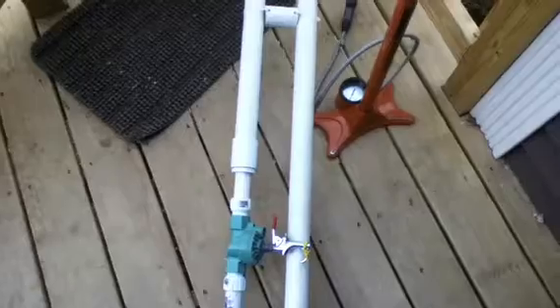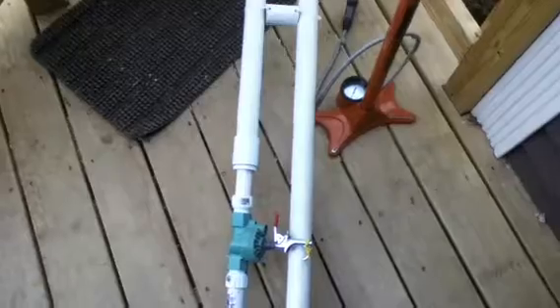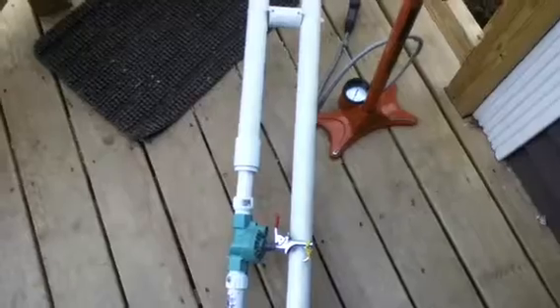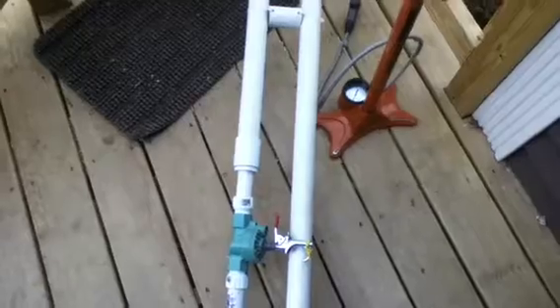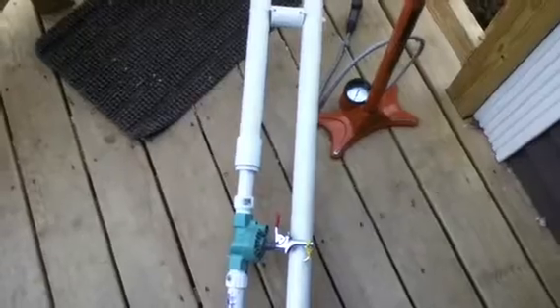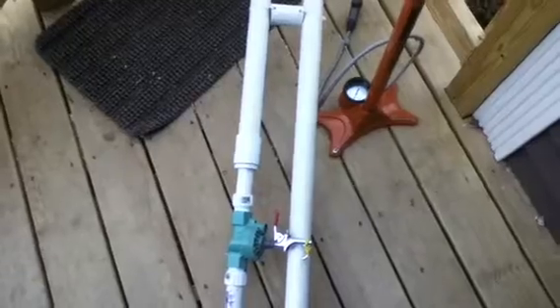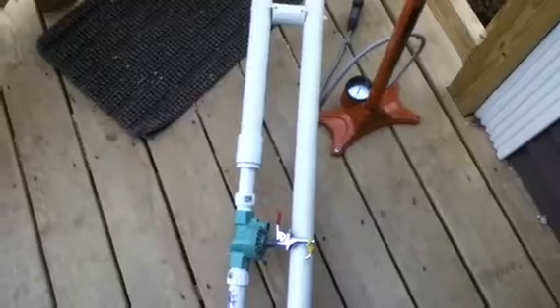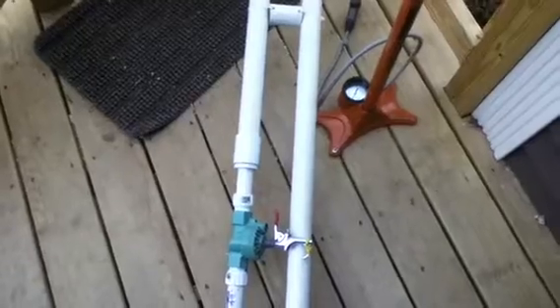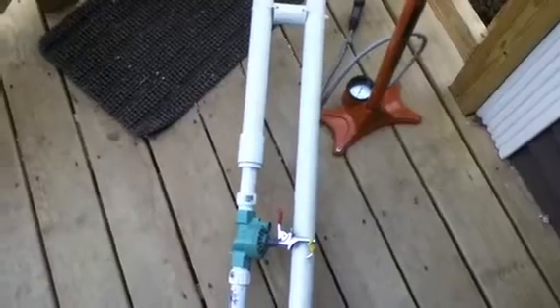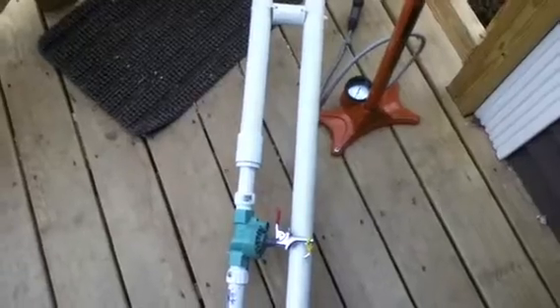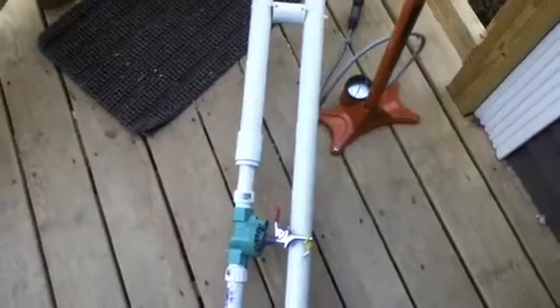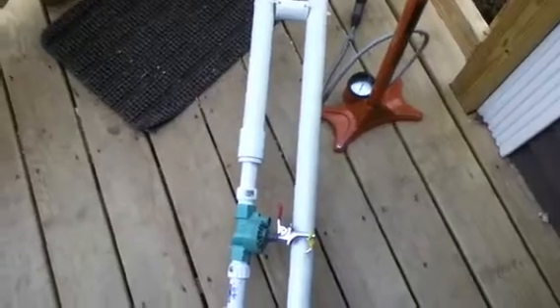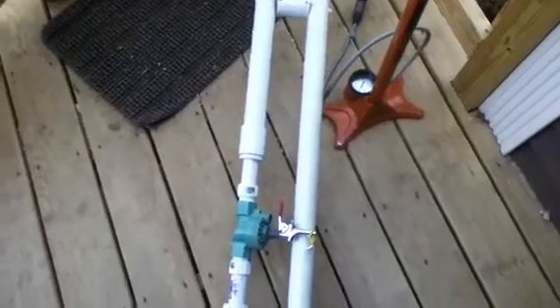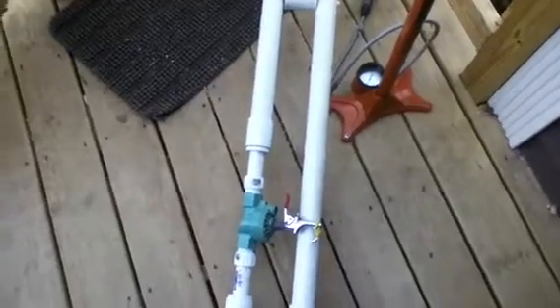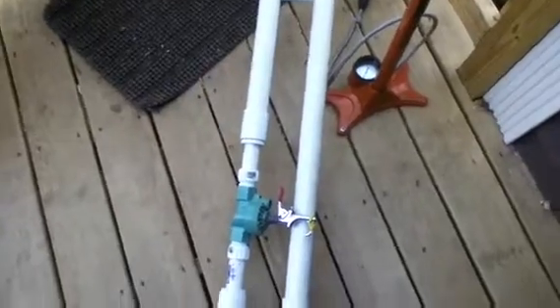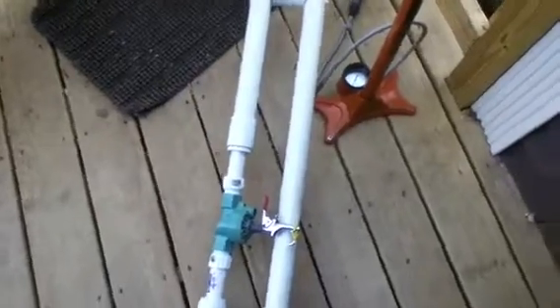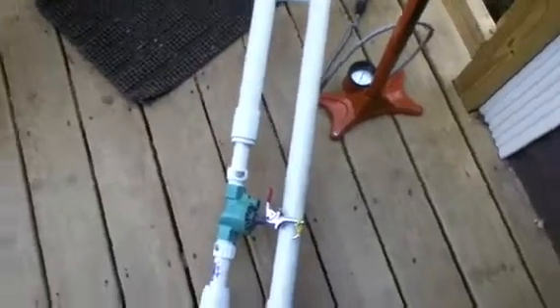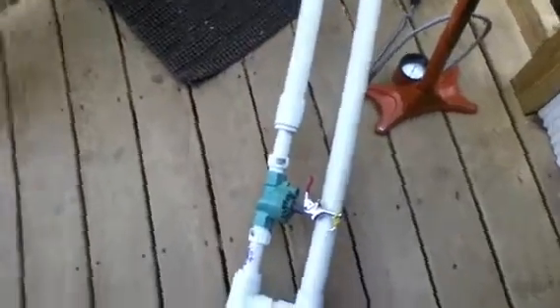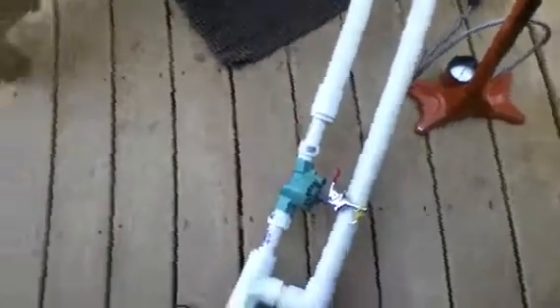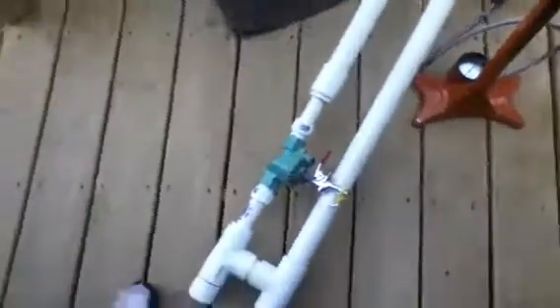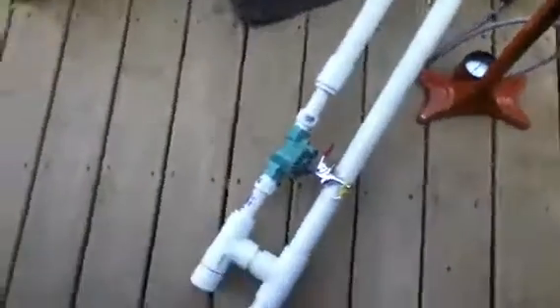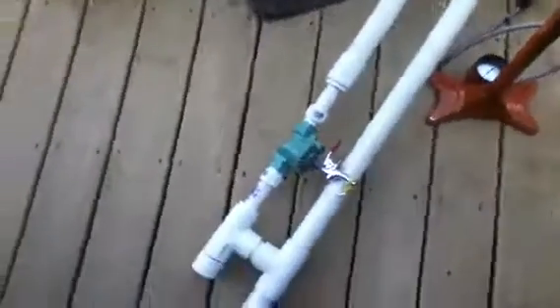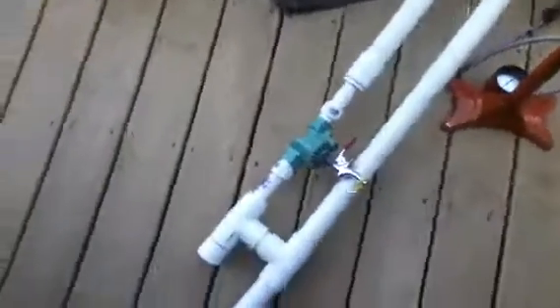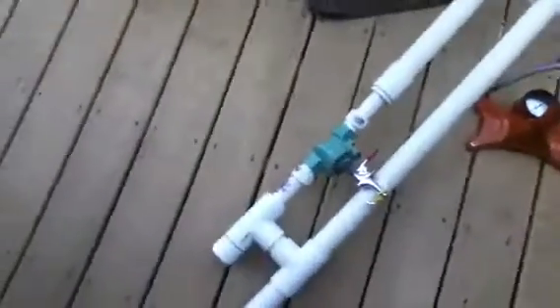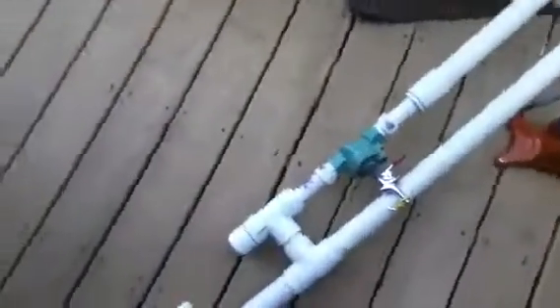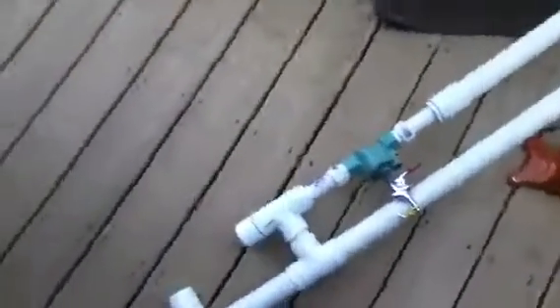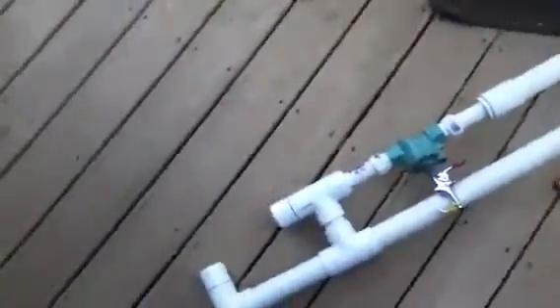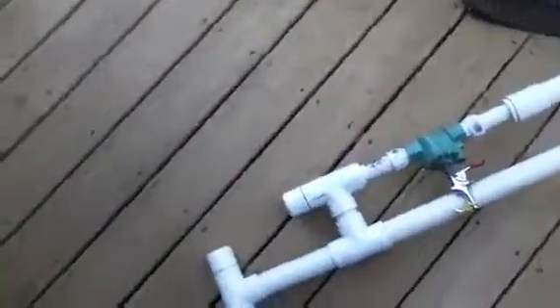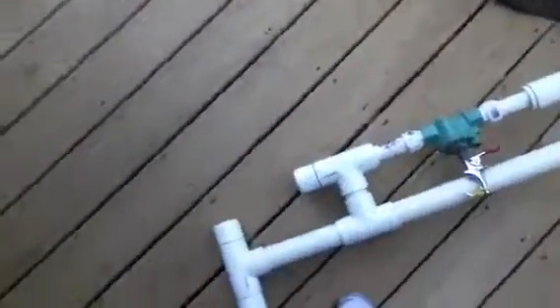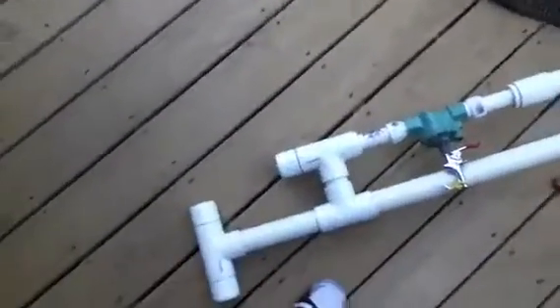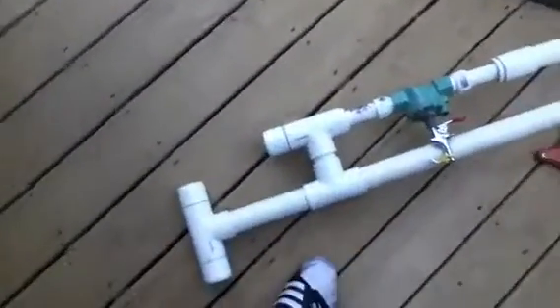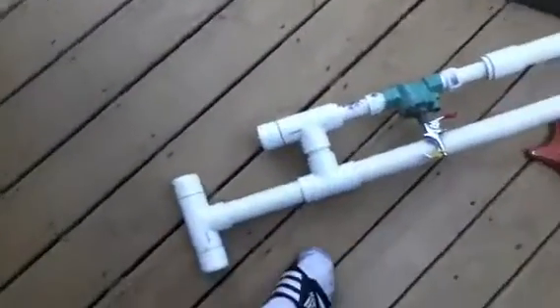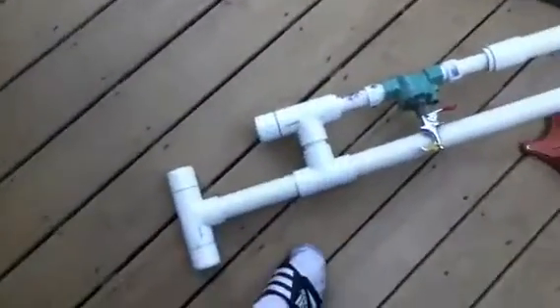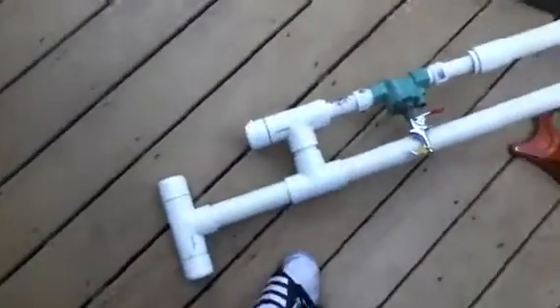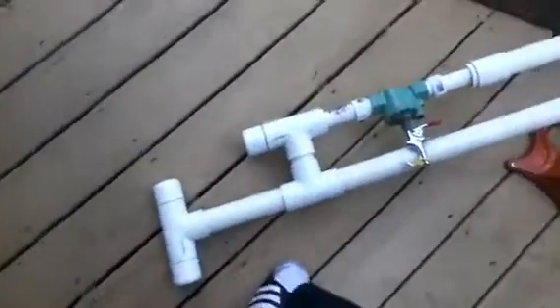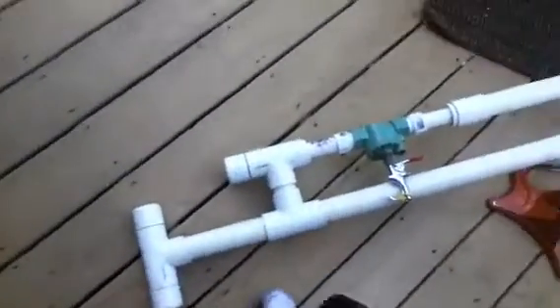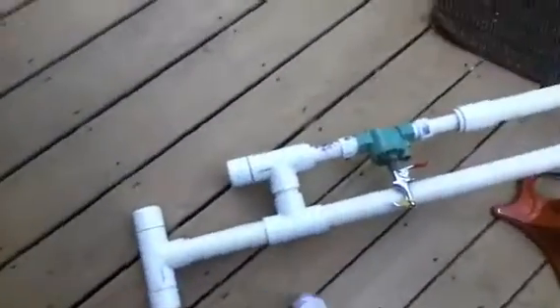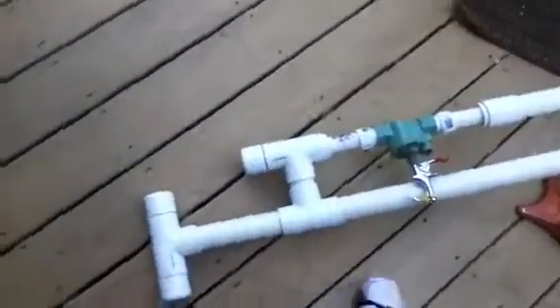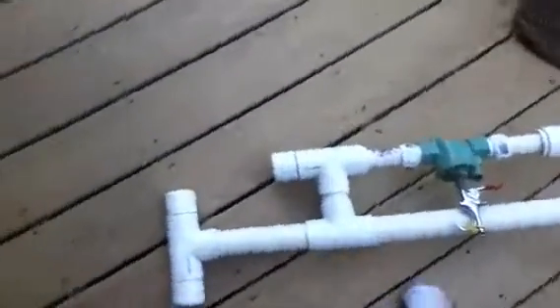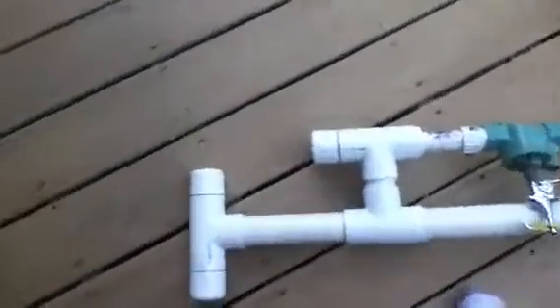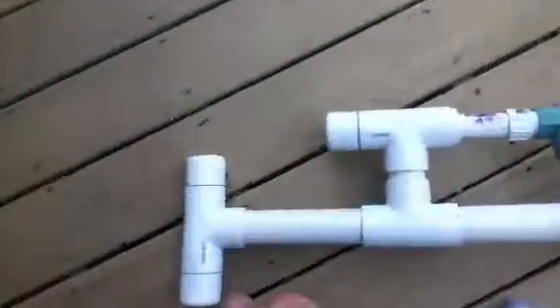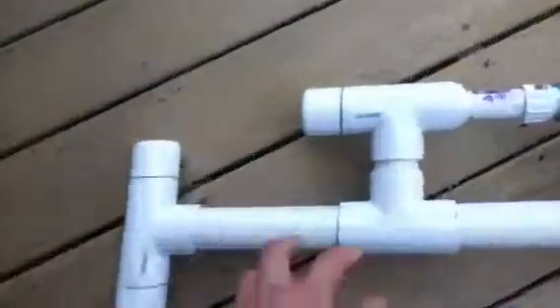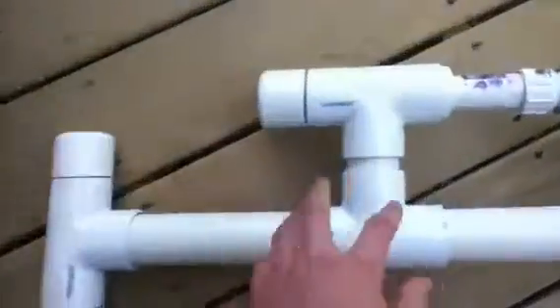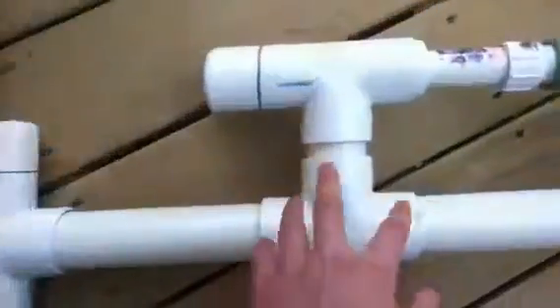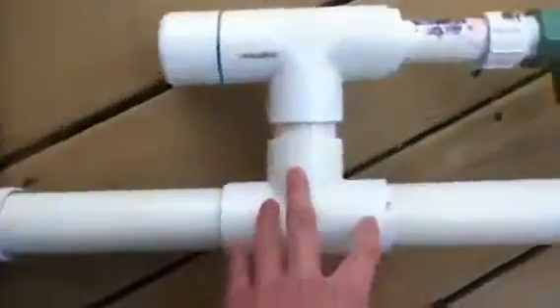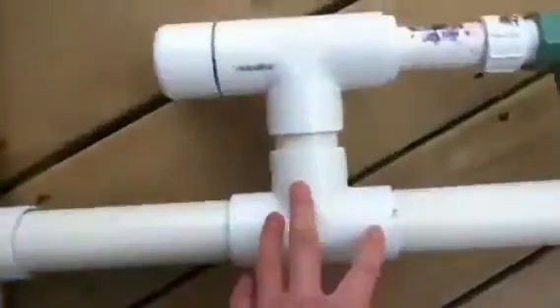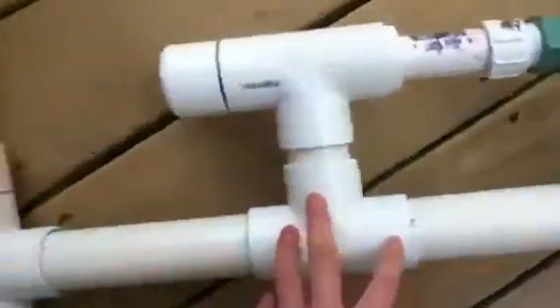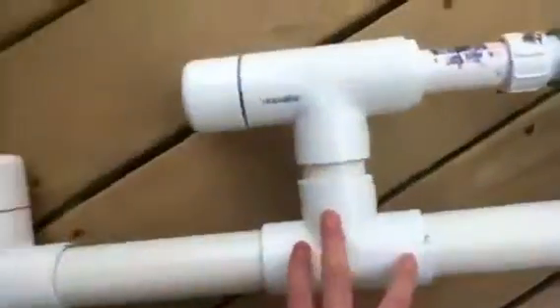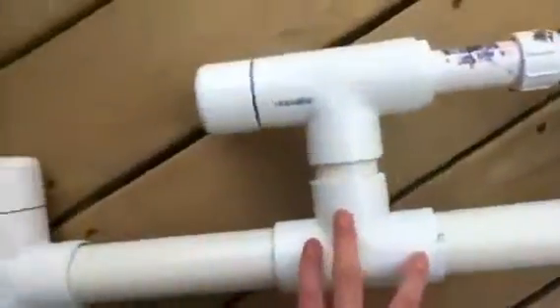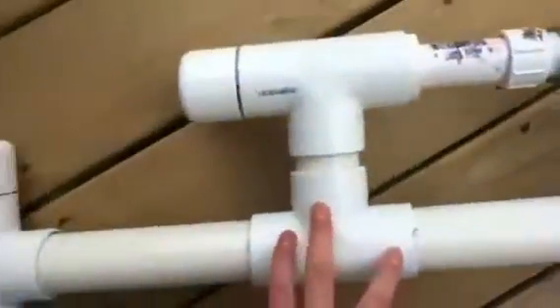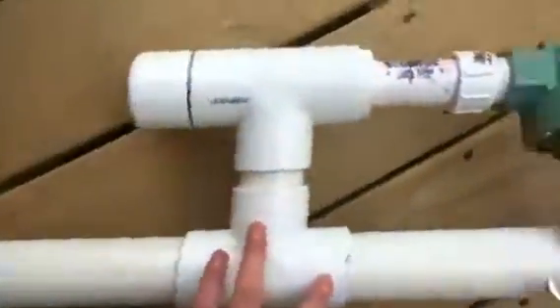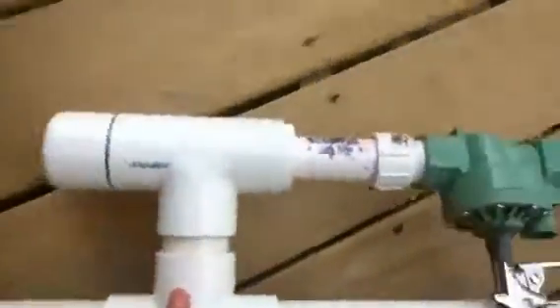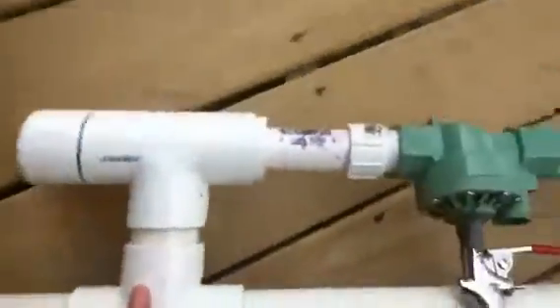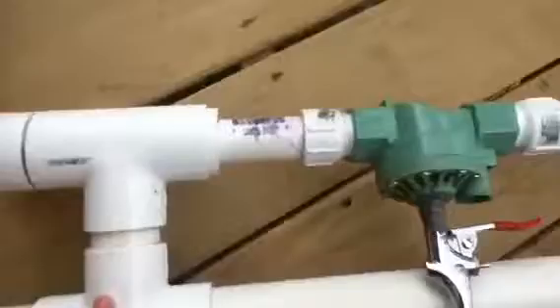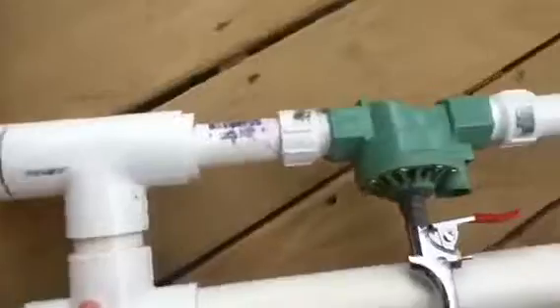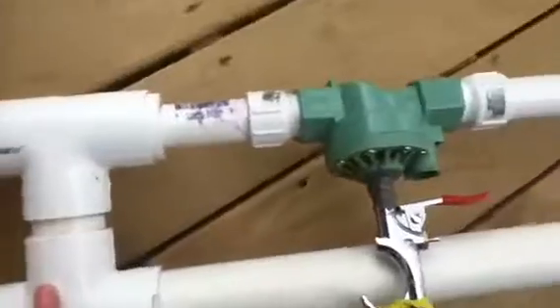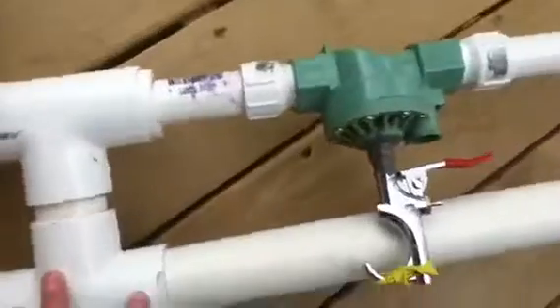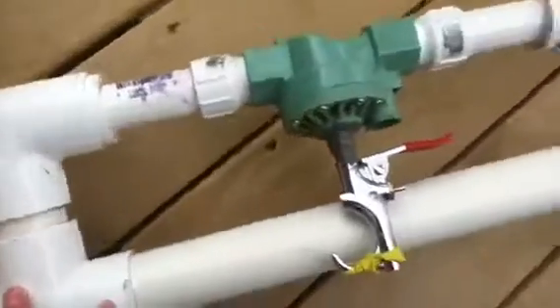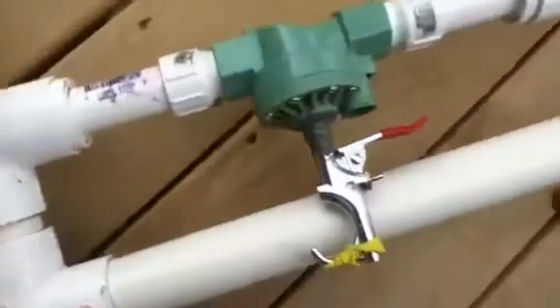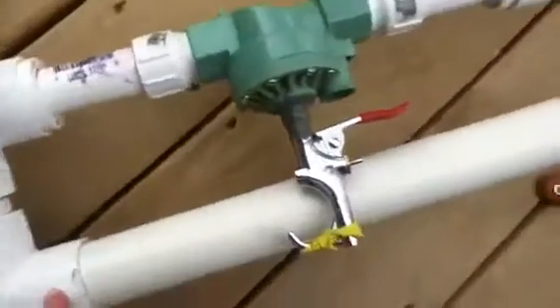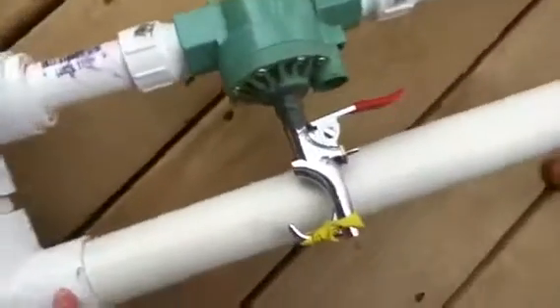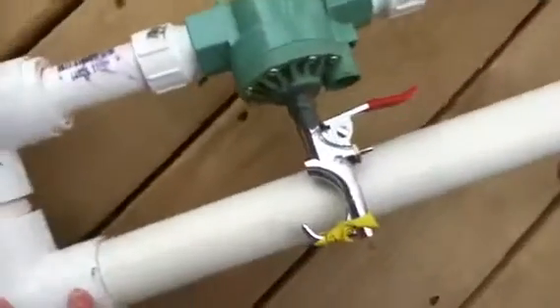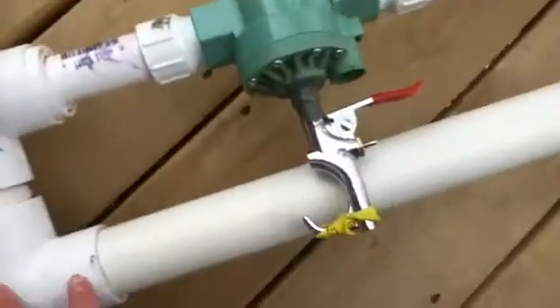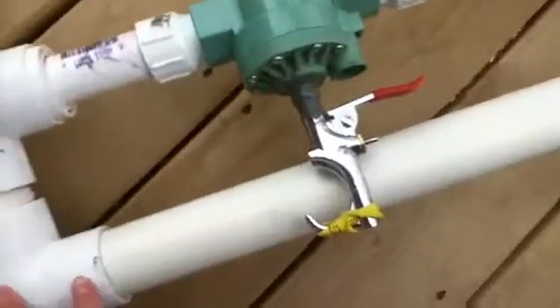Hey guys, it's 8-Ton Semi. Today I'm going to be showing you my new pneumatic cannon.